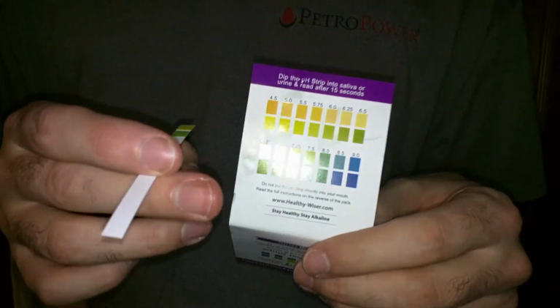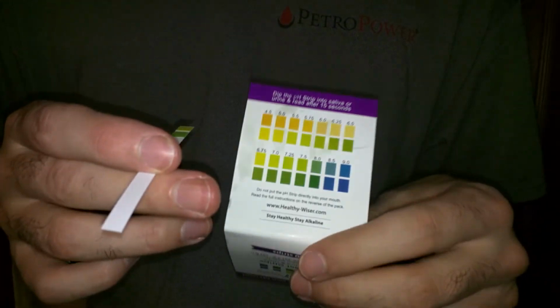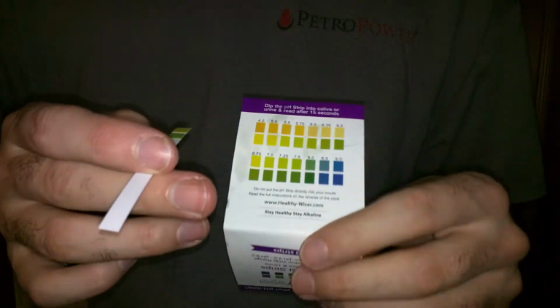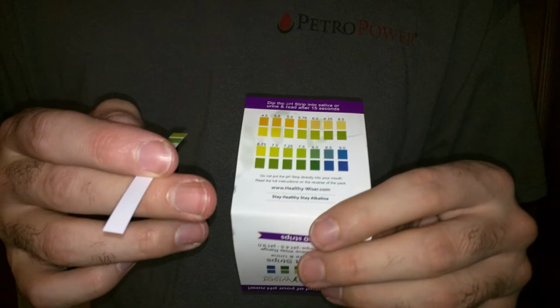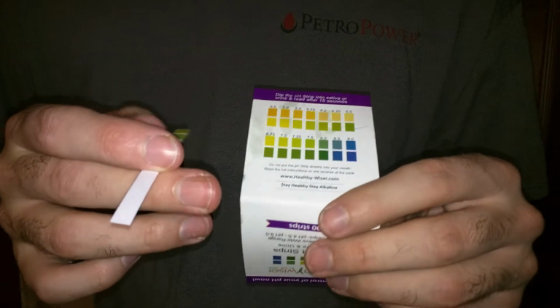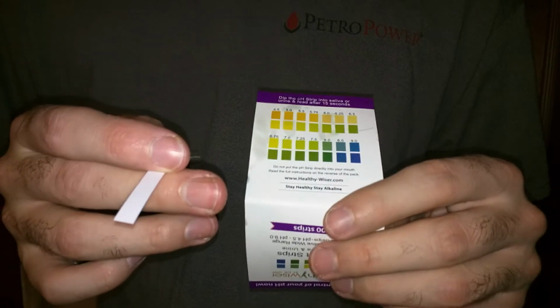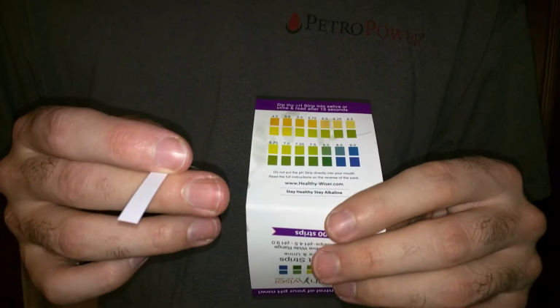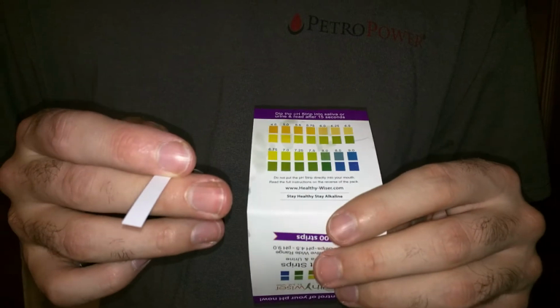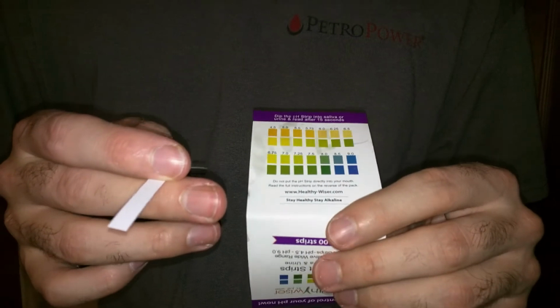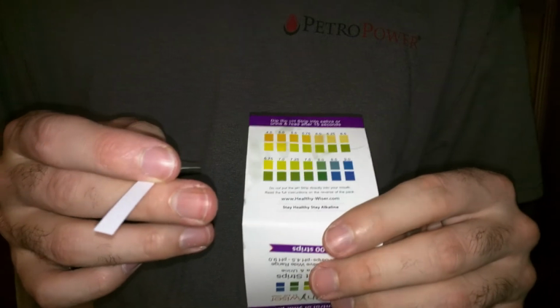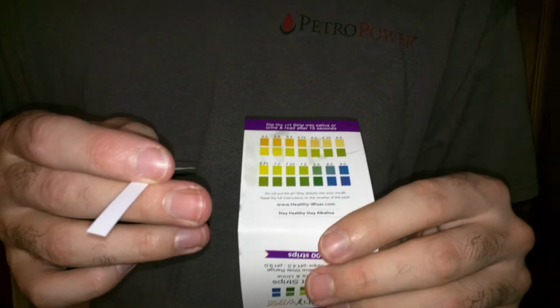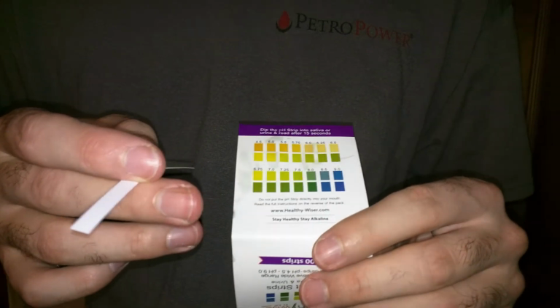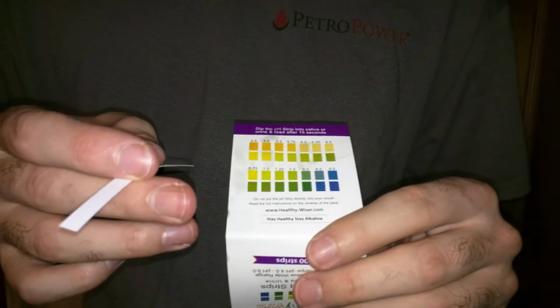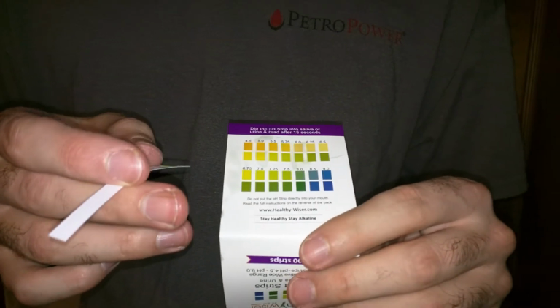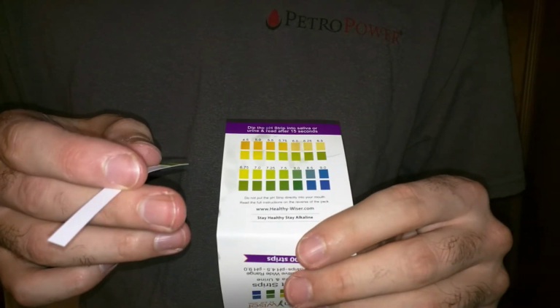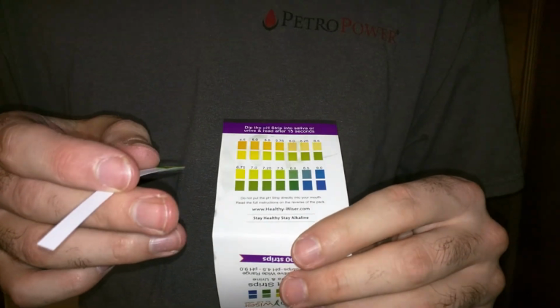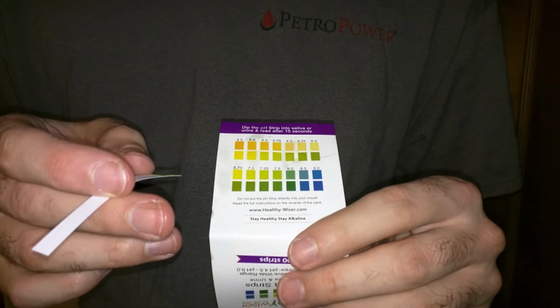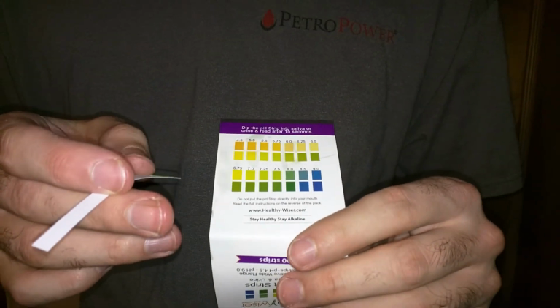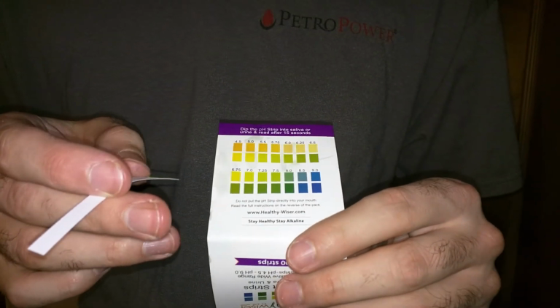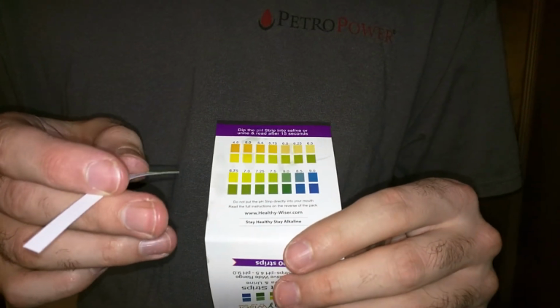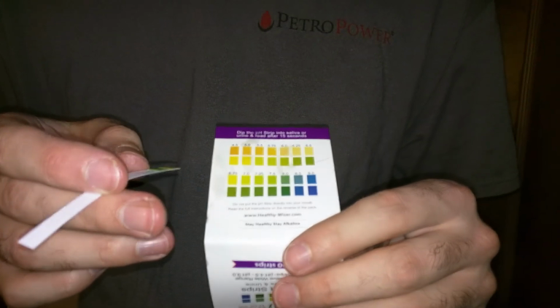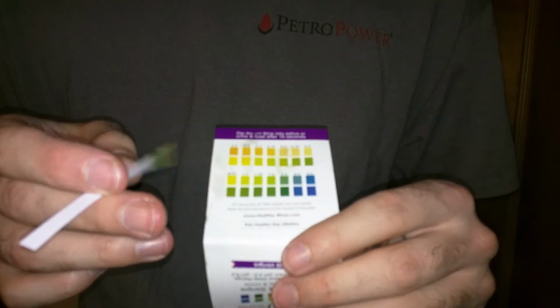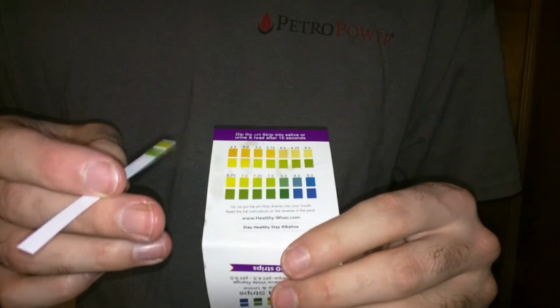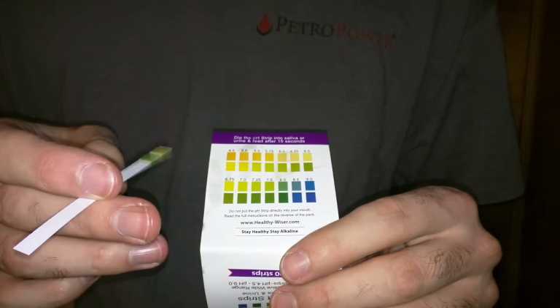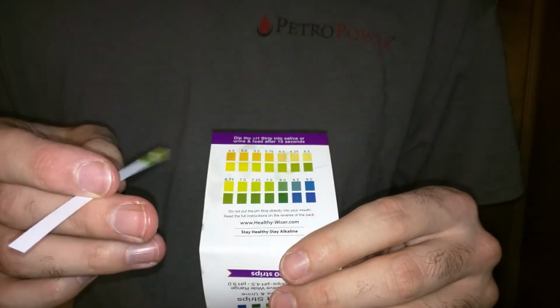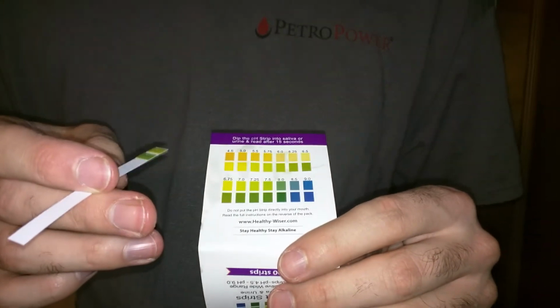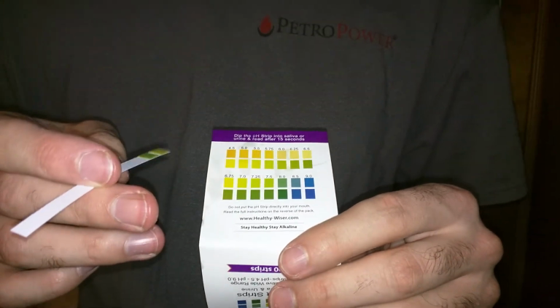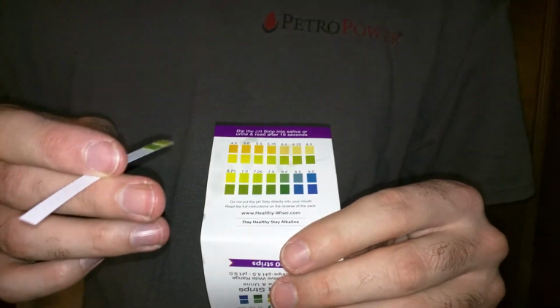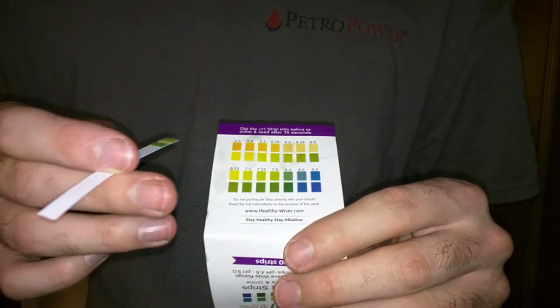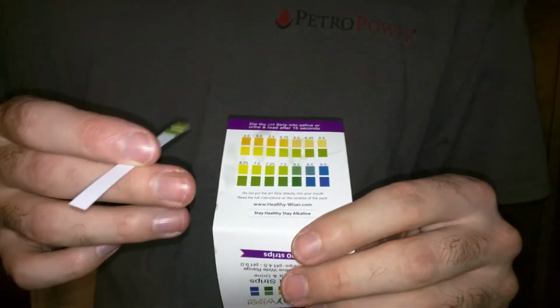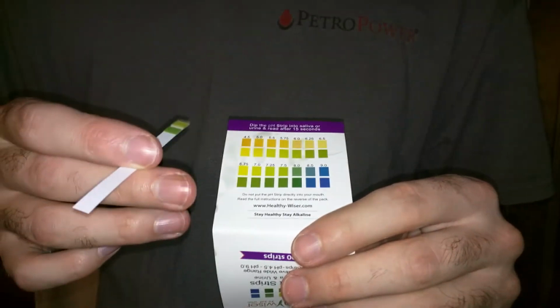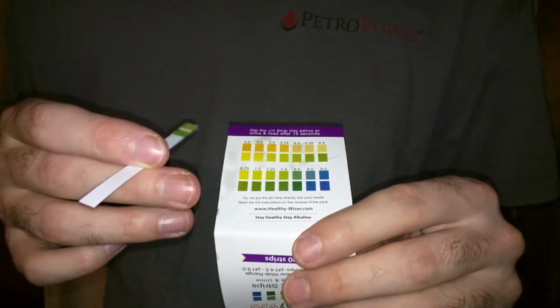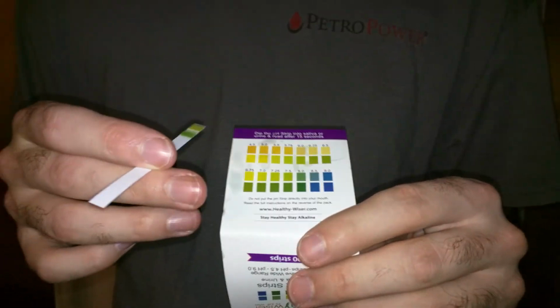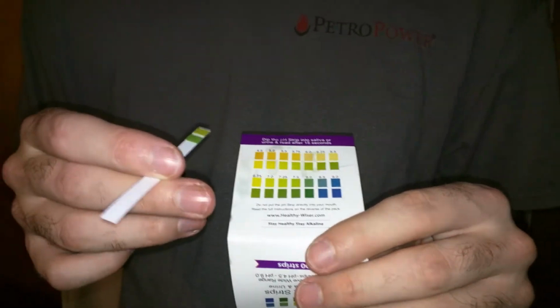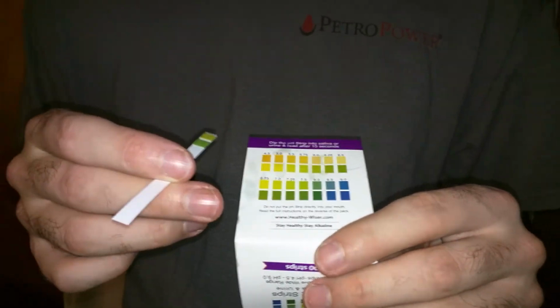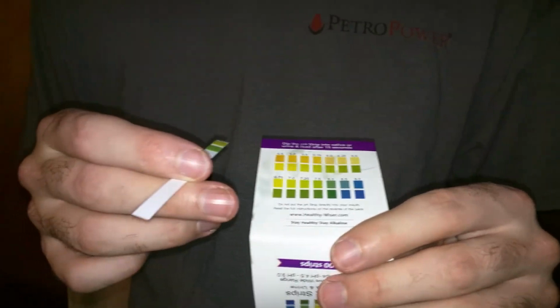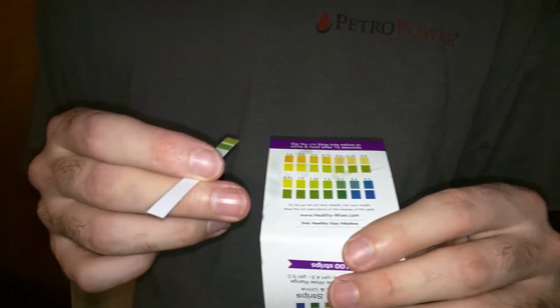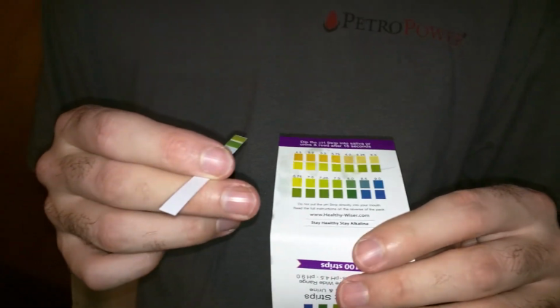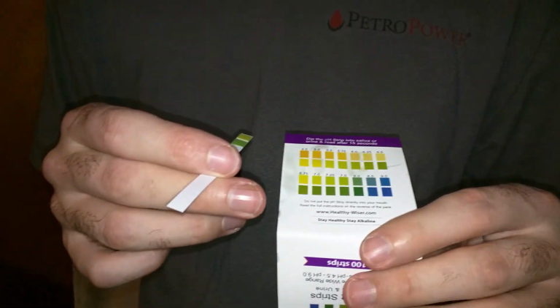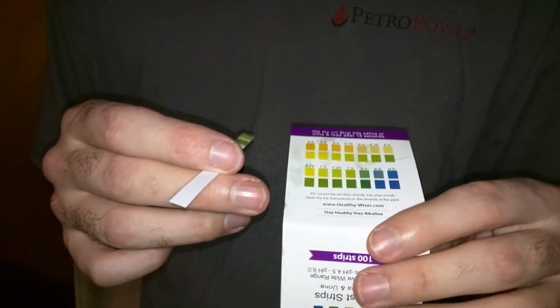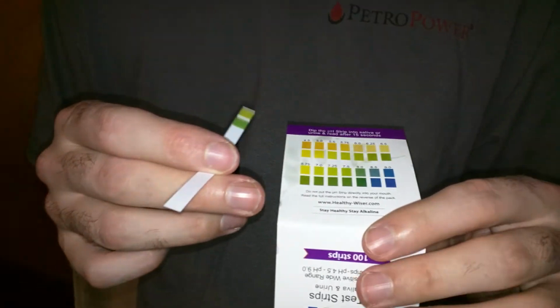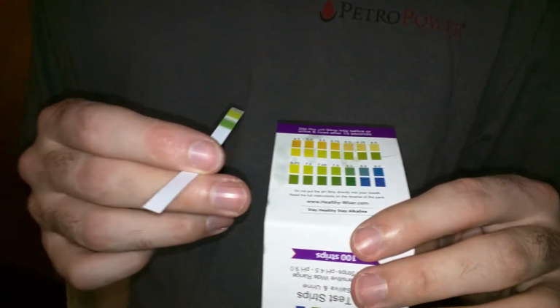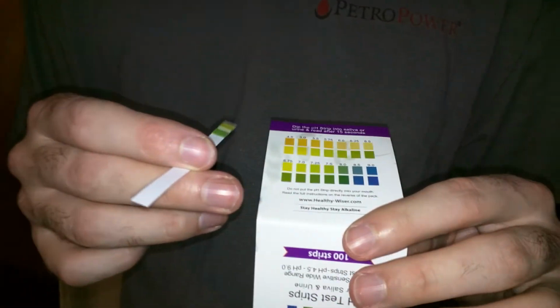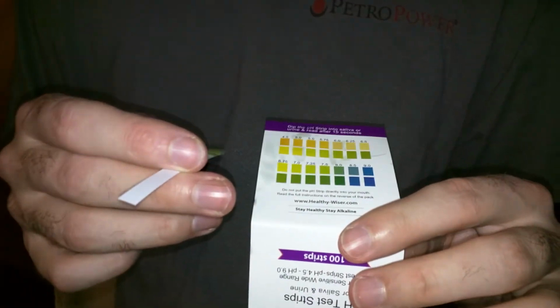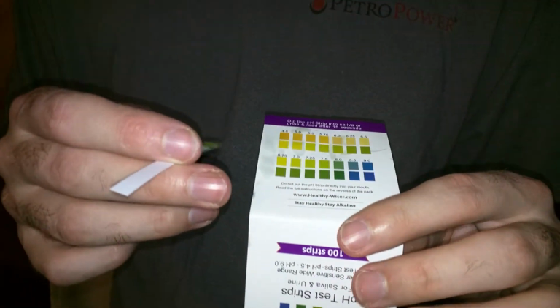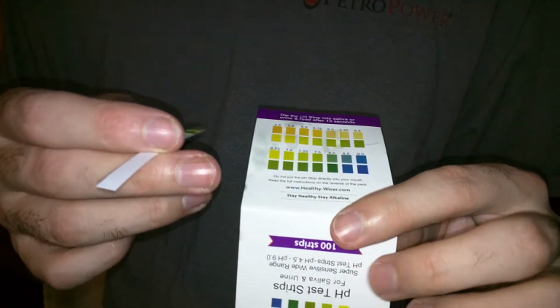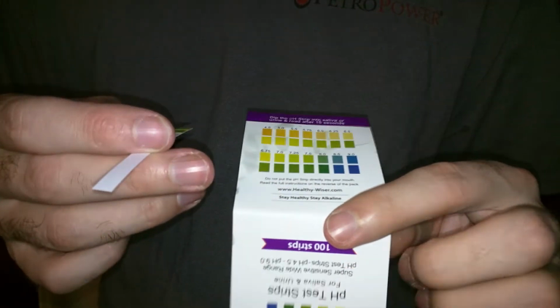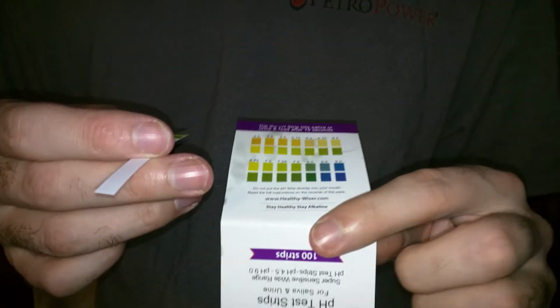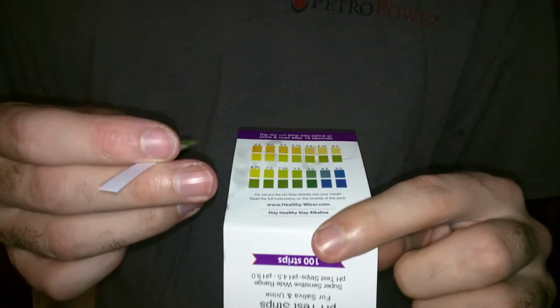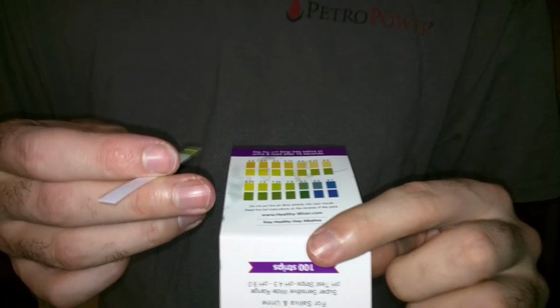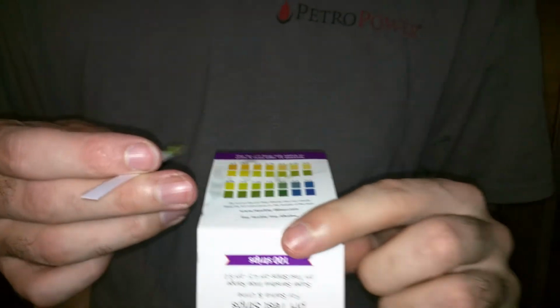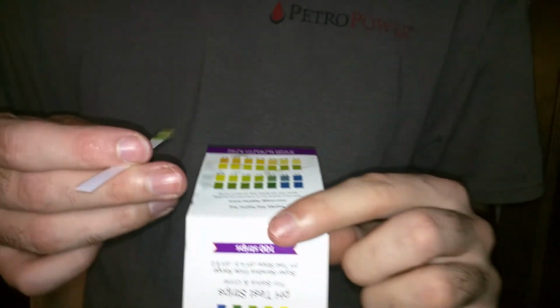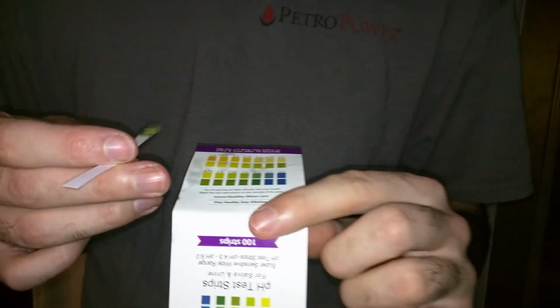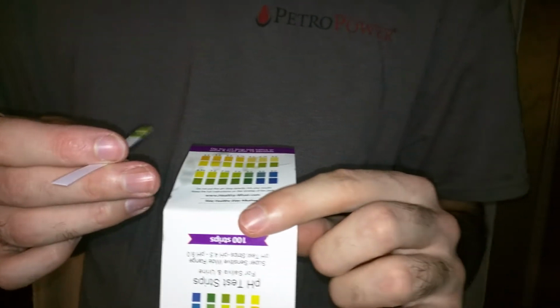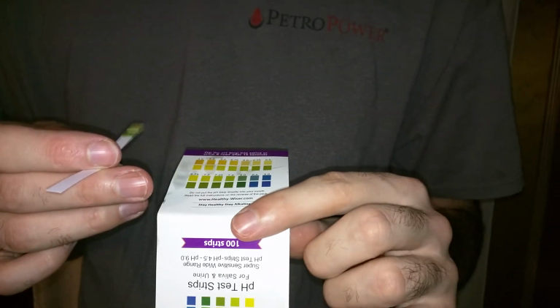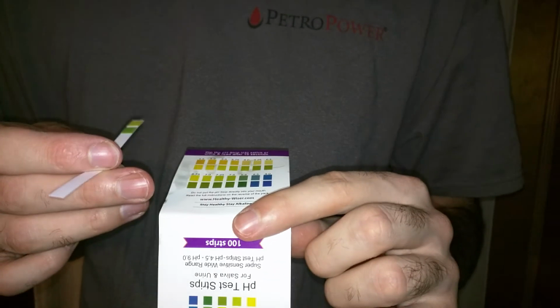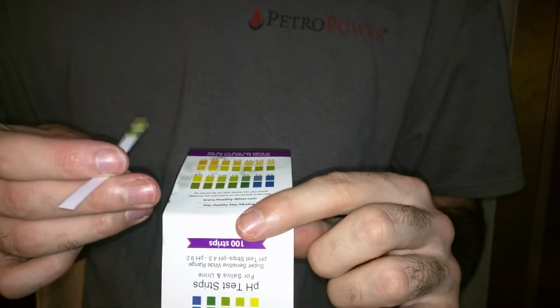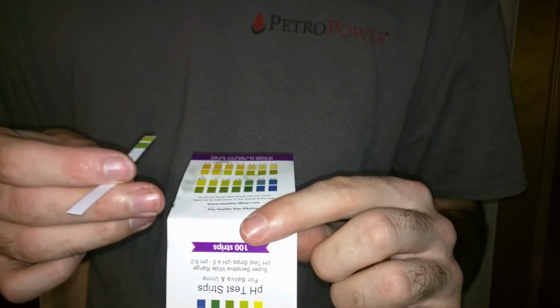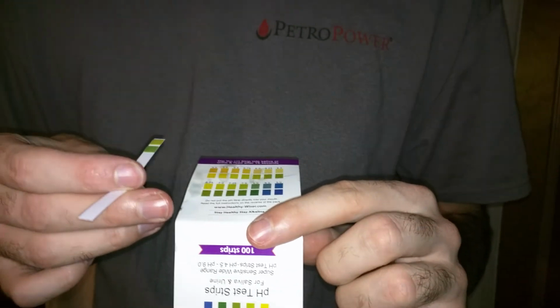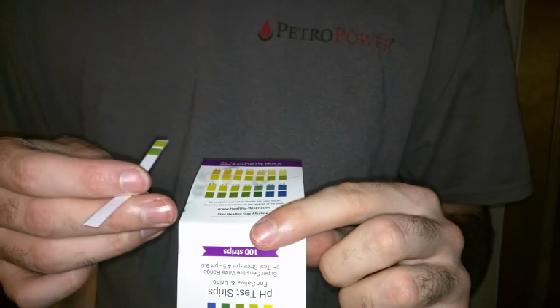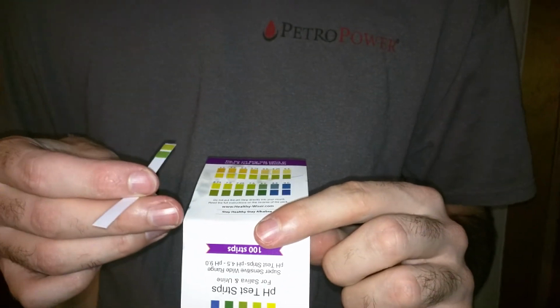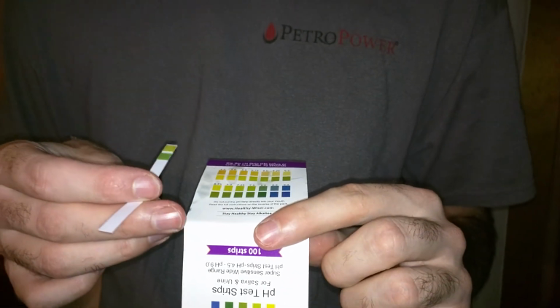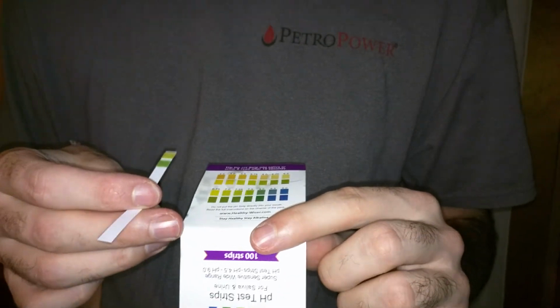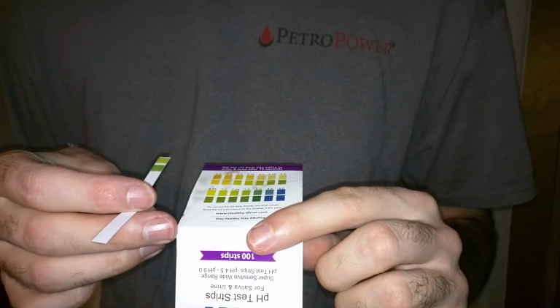Just wanted to show you that is the pH test by Healthy Wiser.